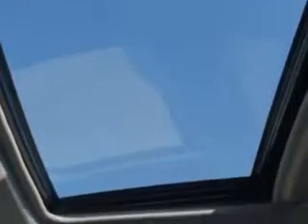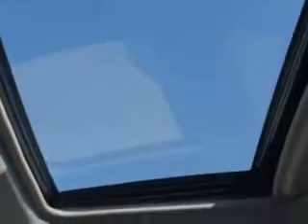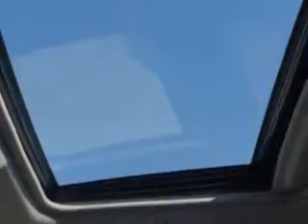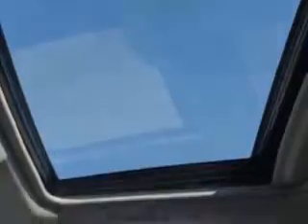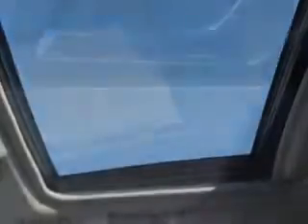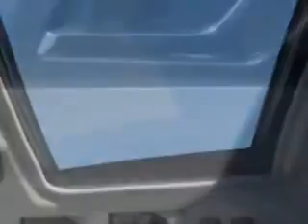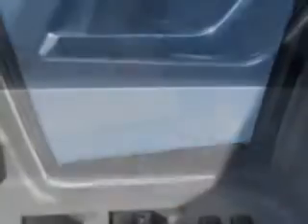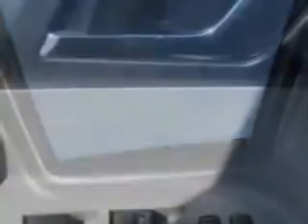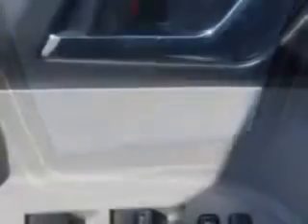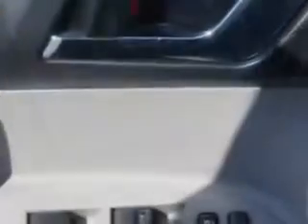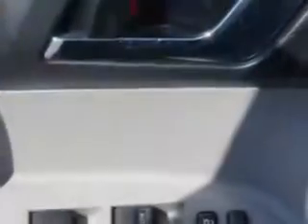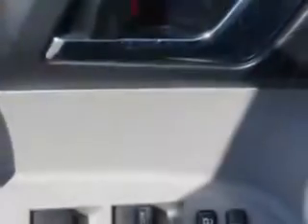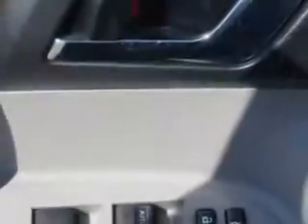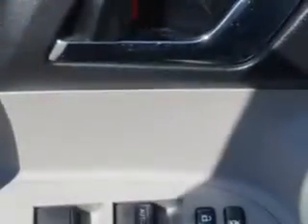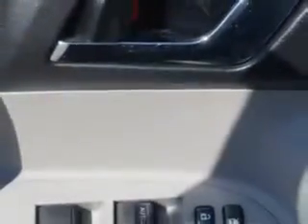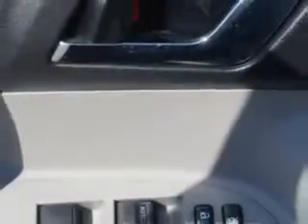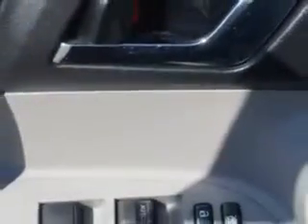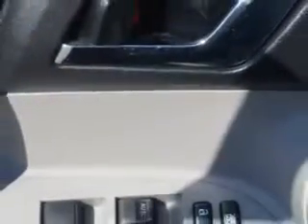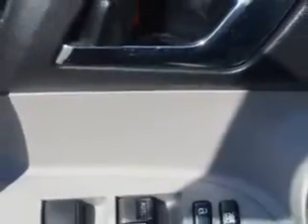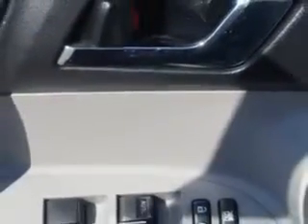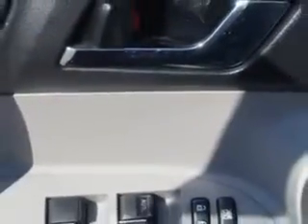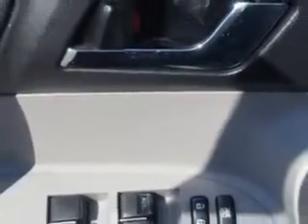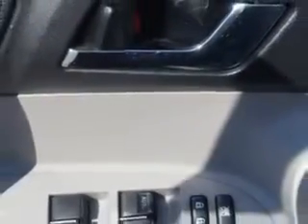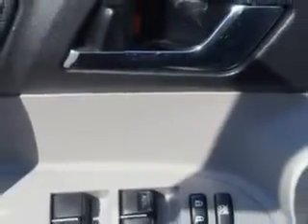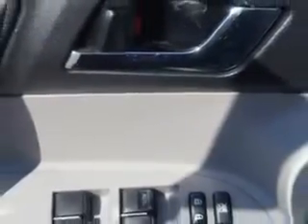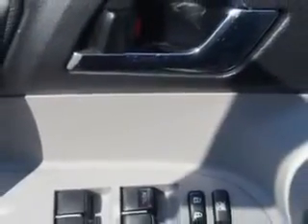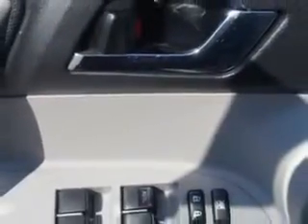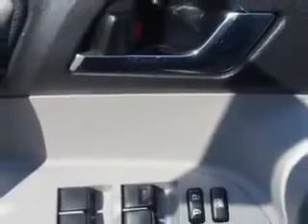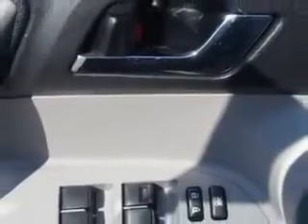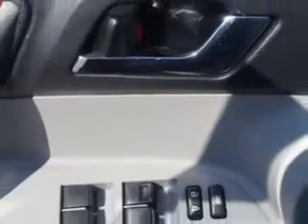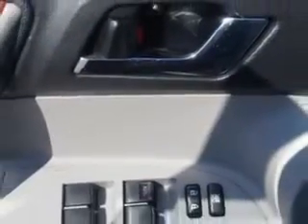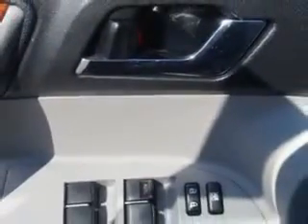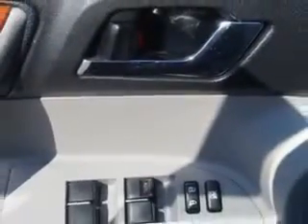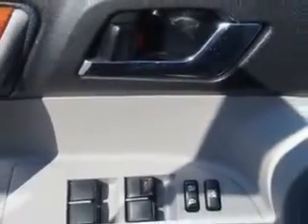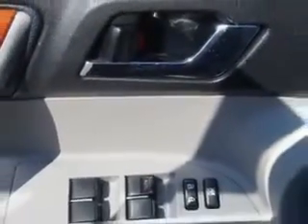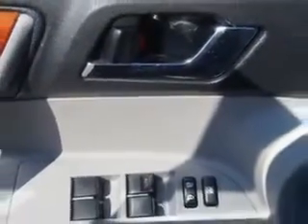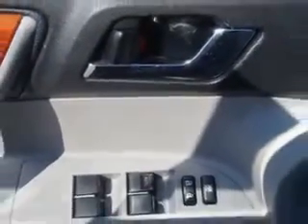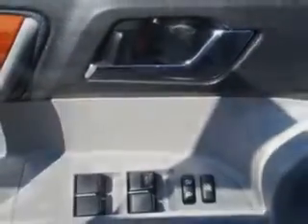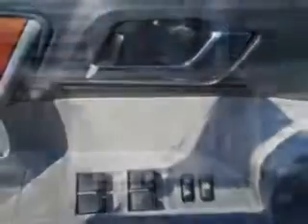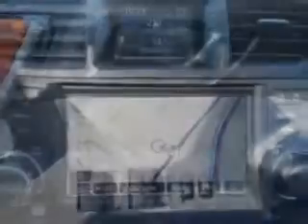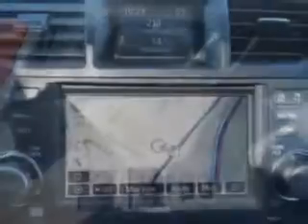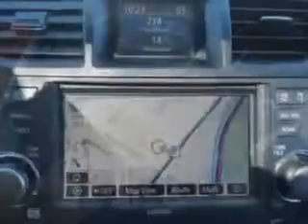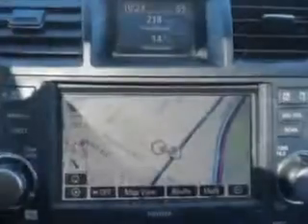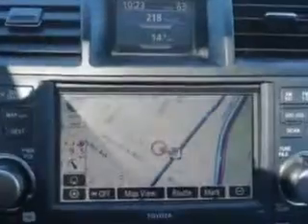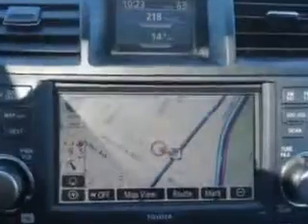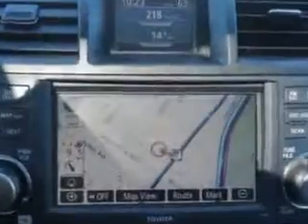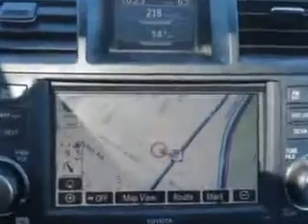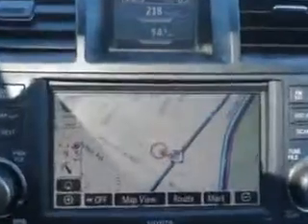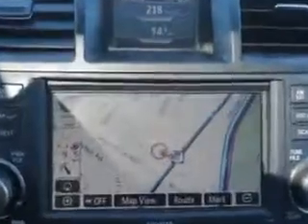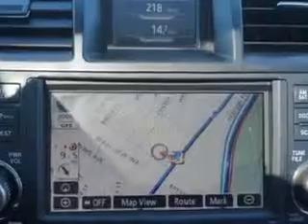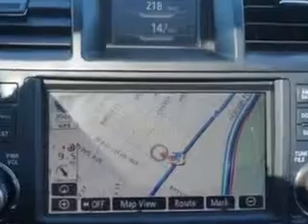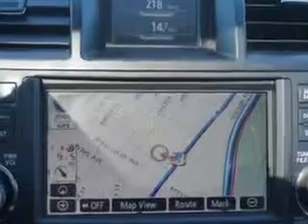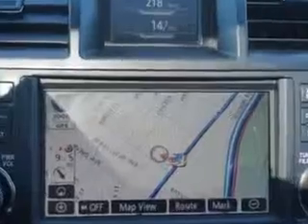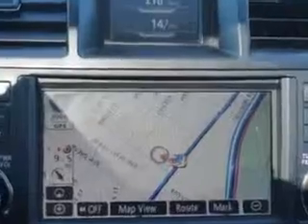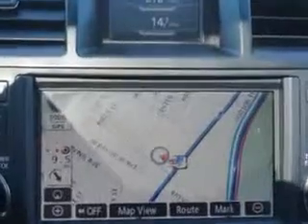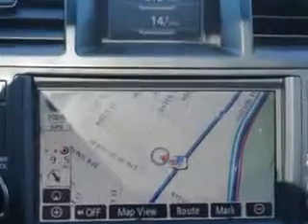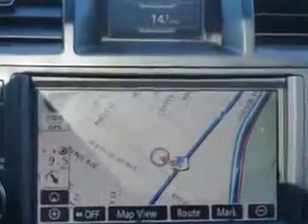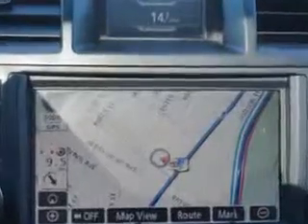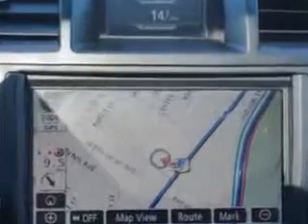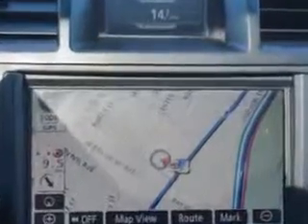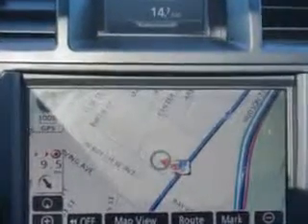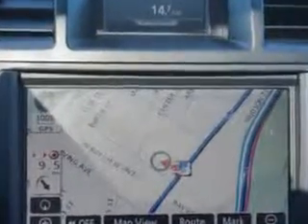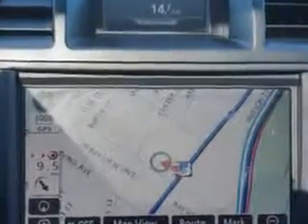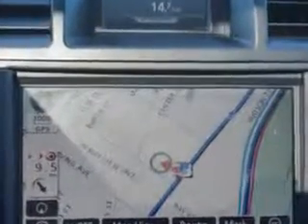Enjoy the drive, feel safe, and have peace of mind in this 09 Toyota Highlander. See us at Parkway Toyota today.